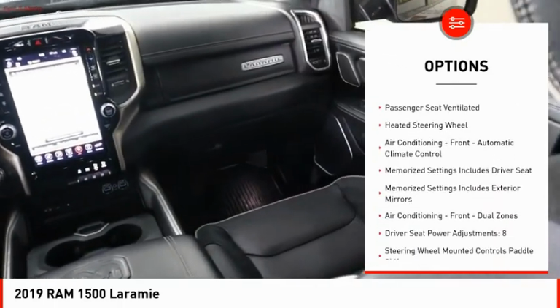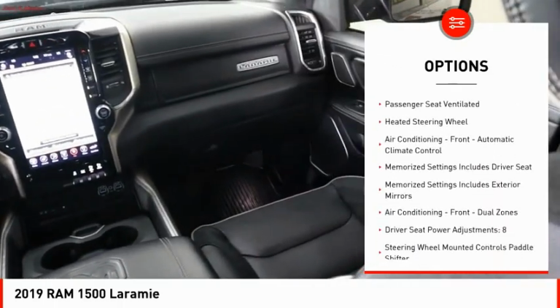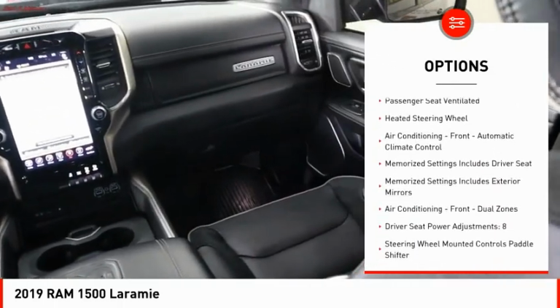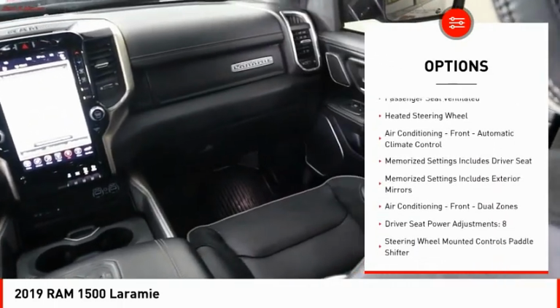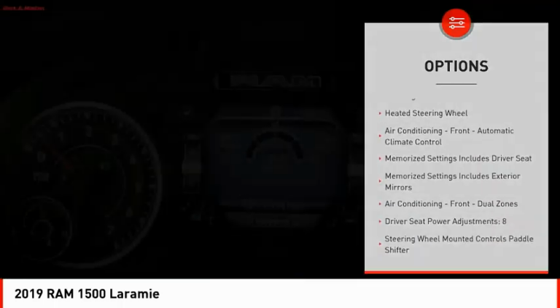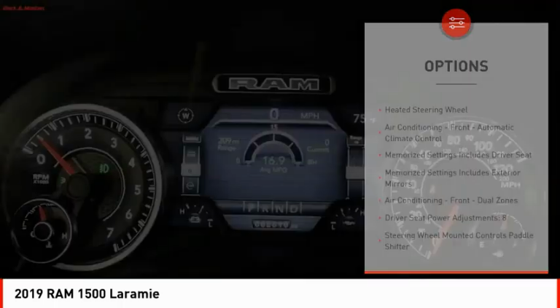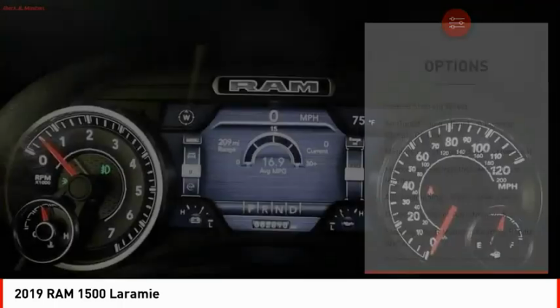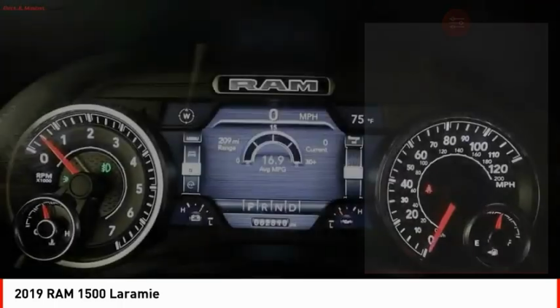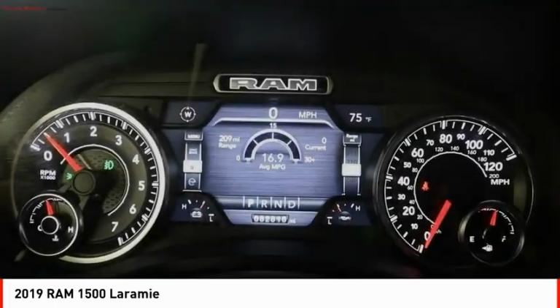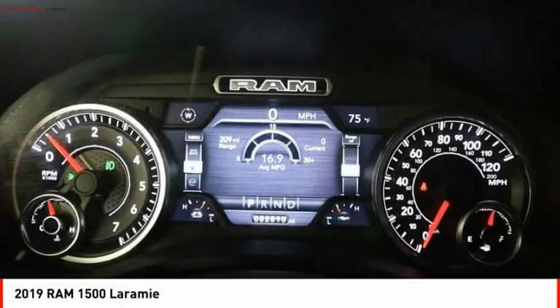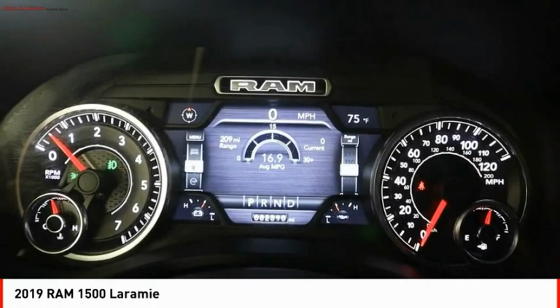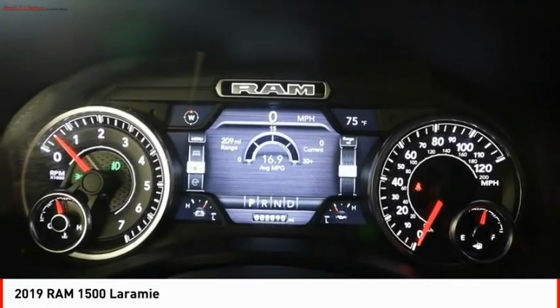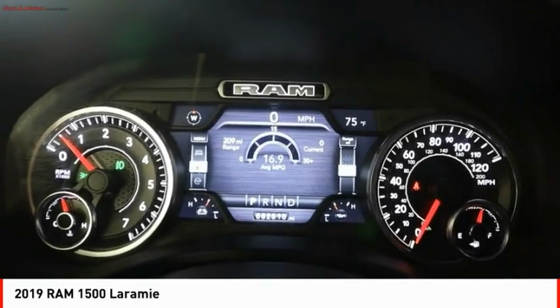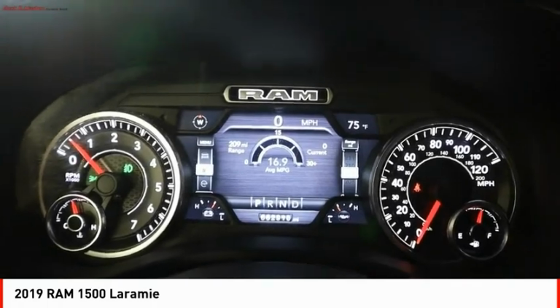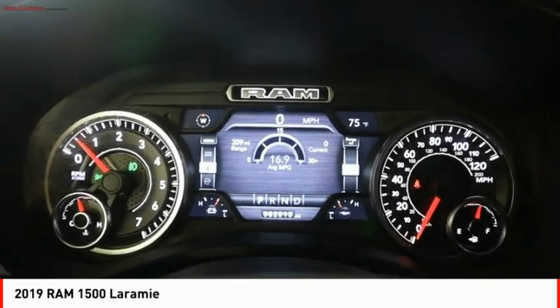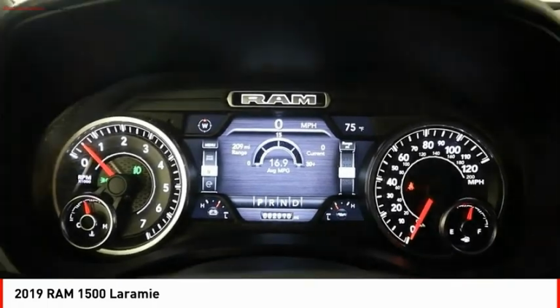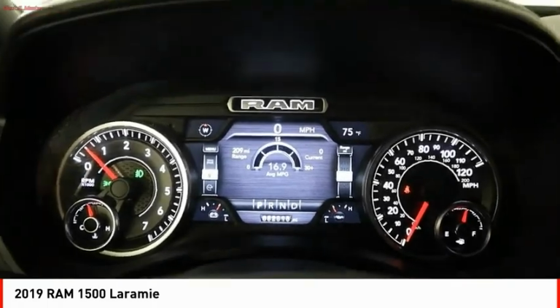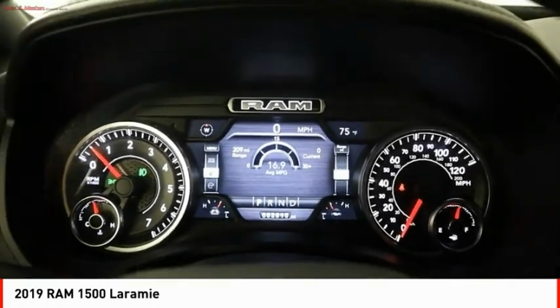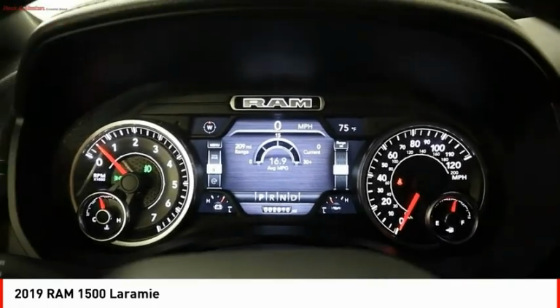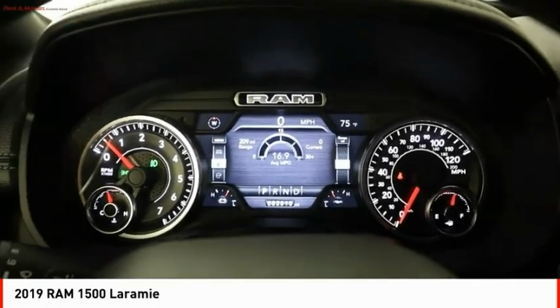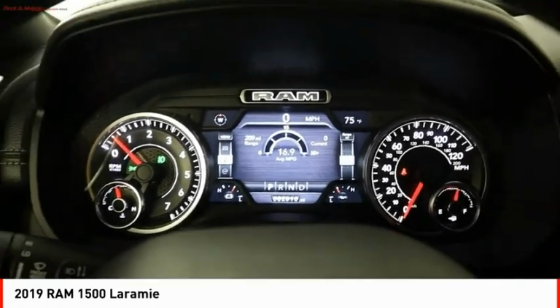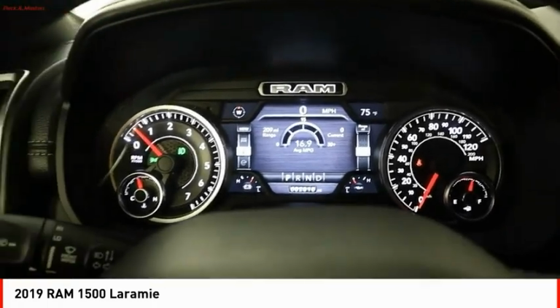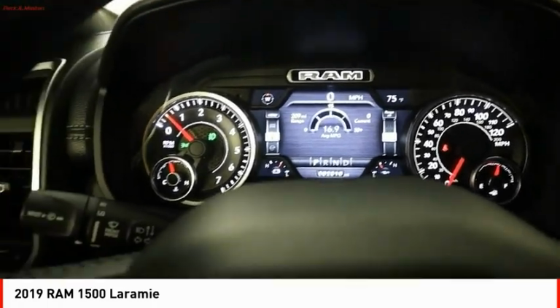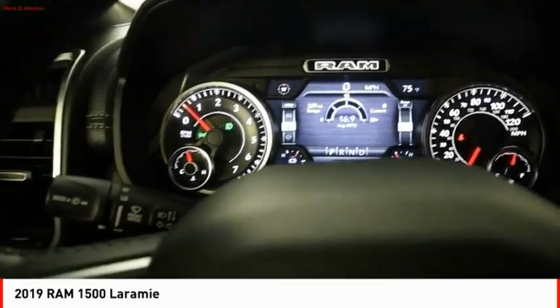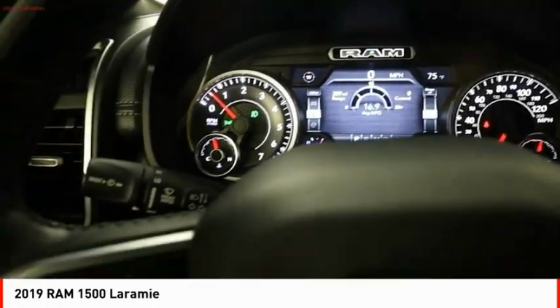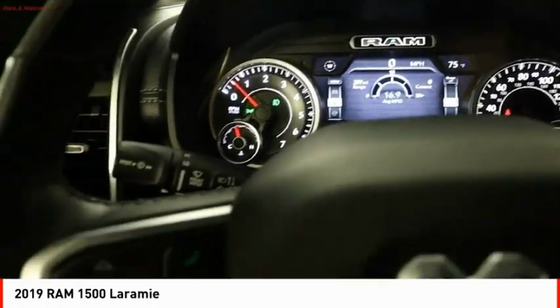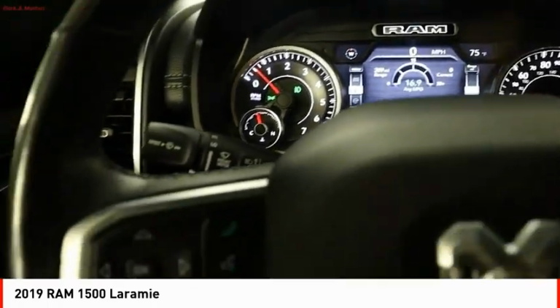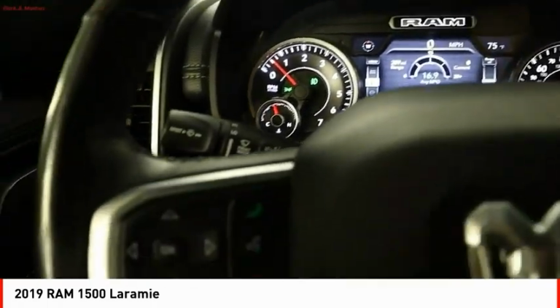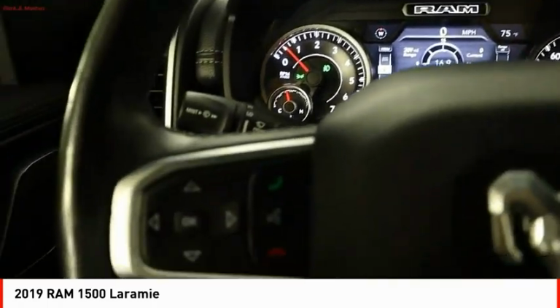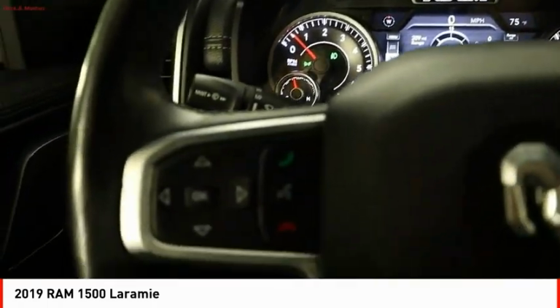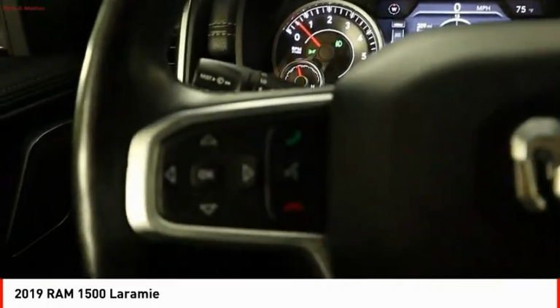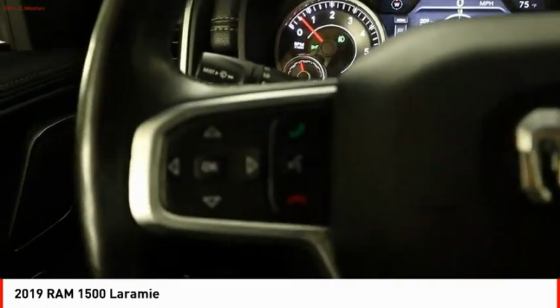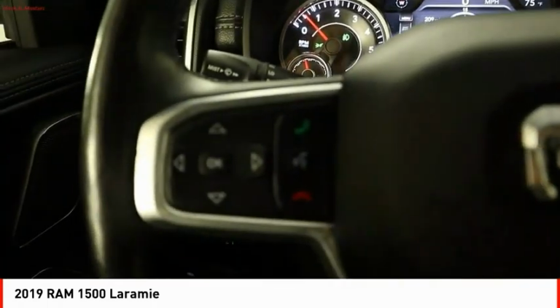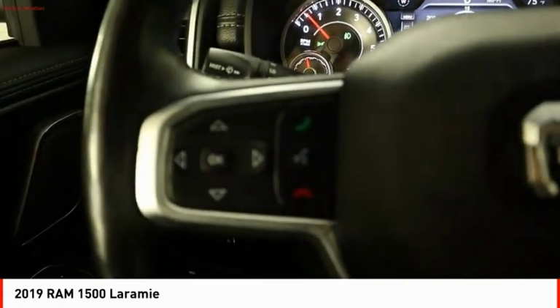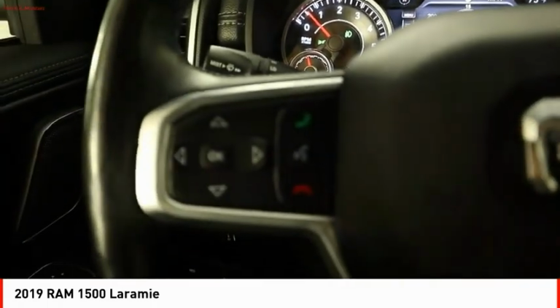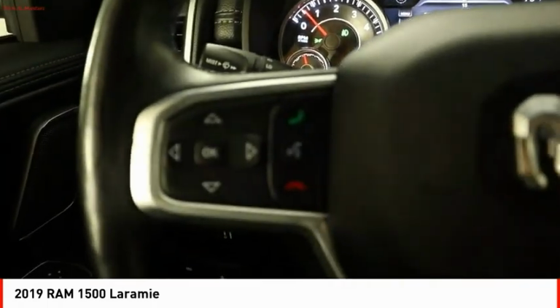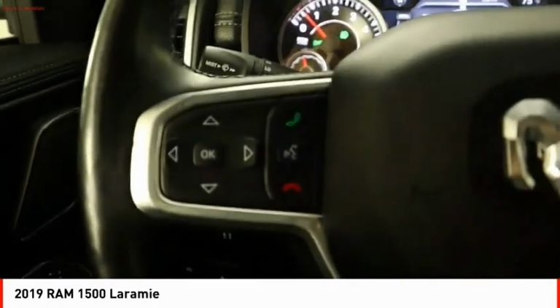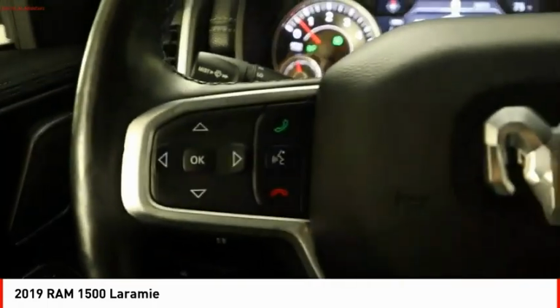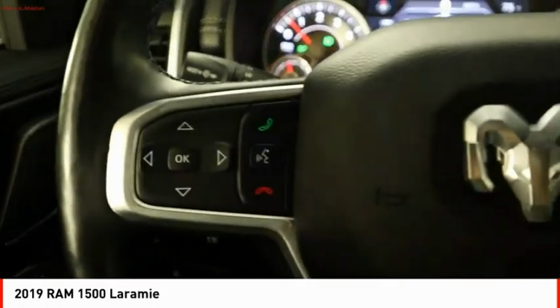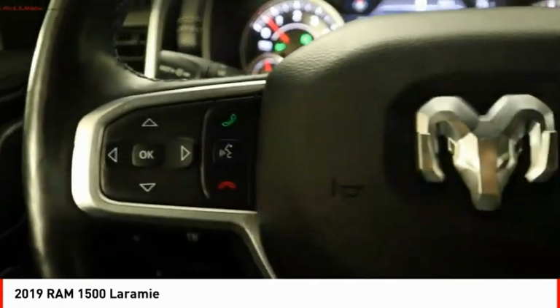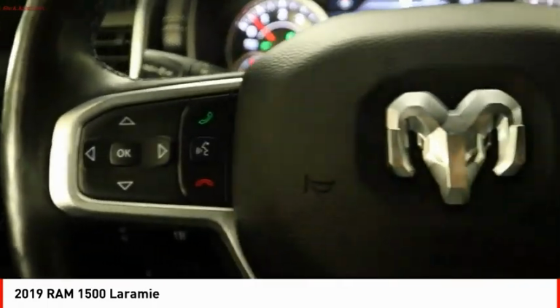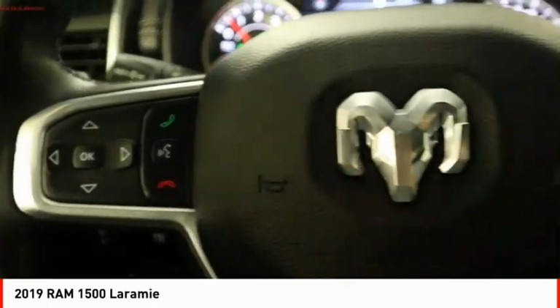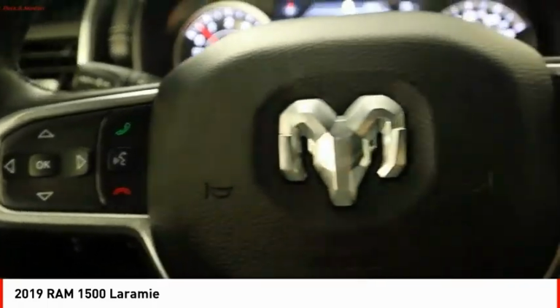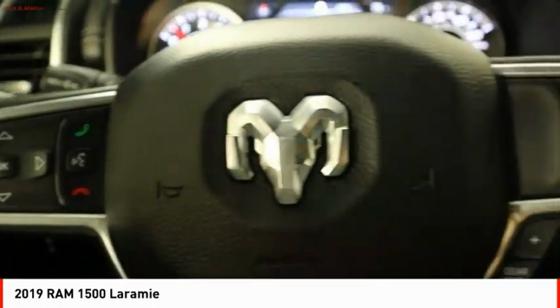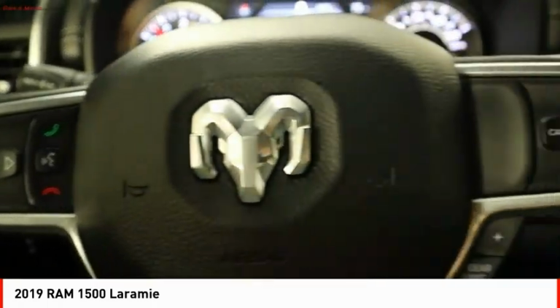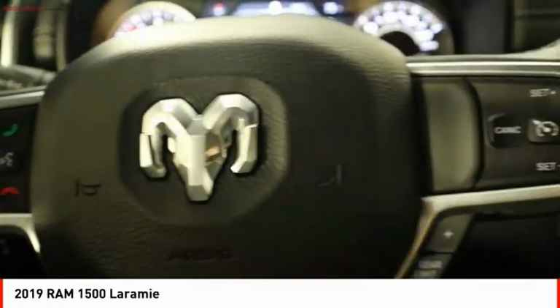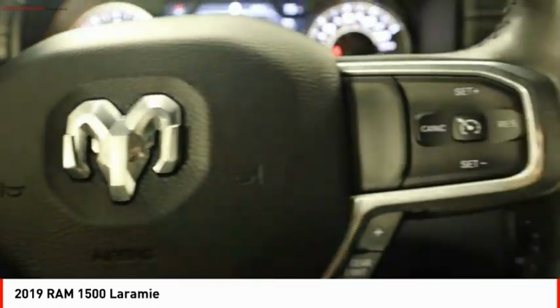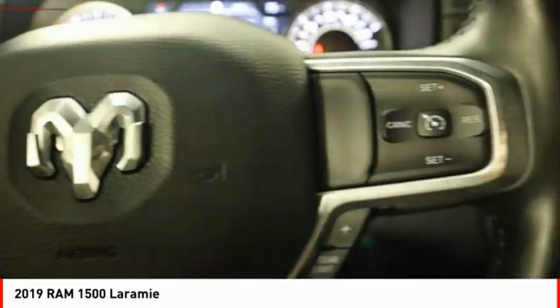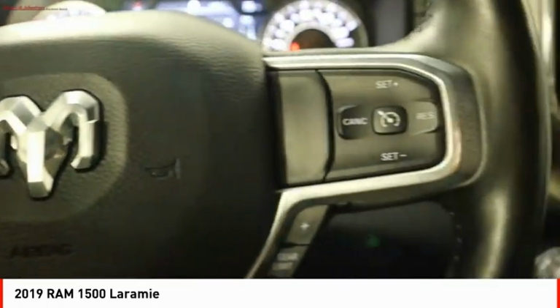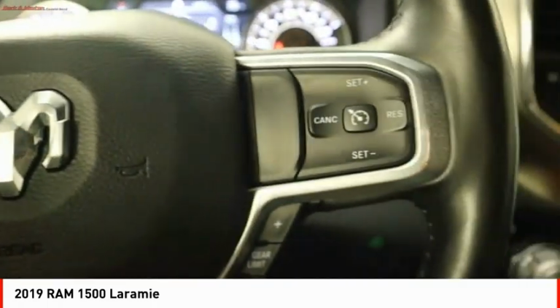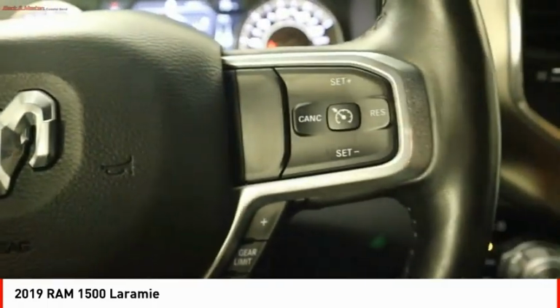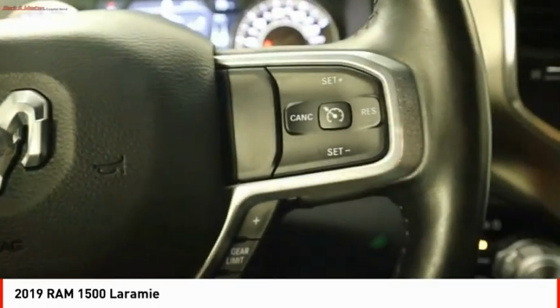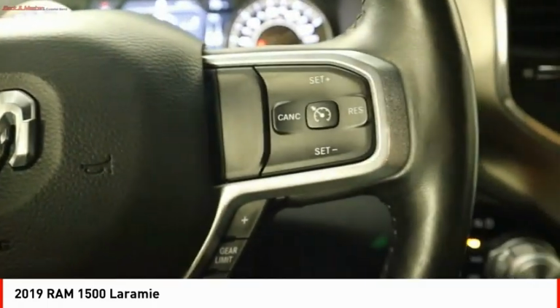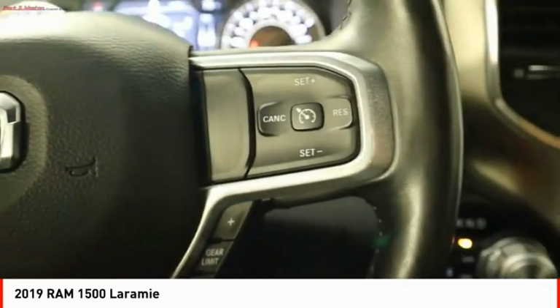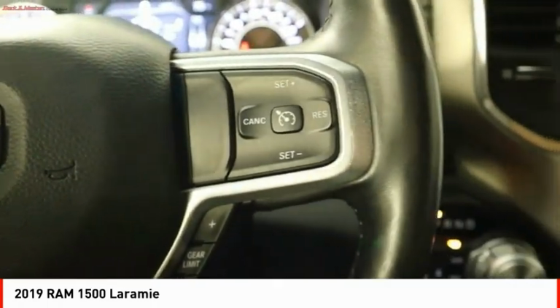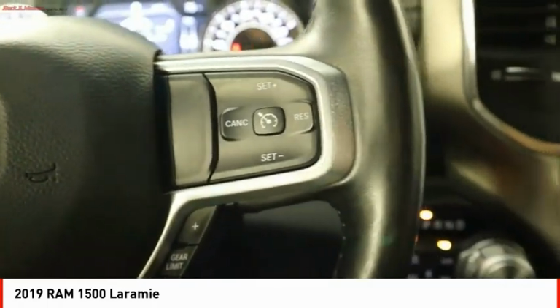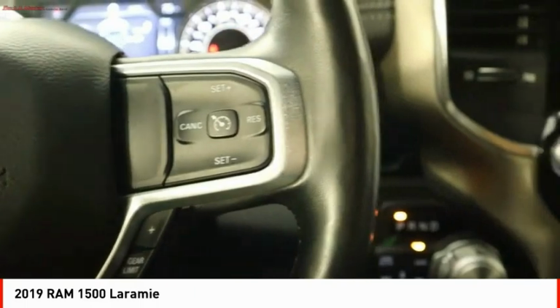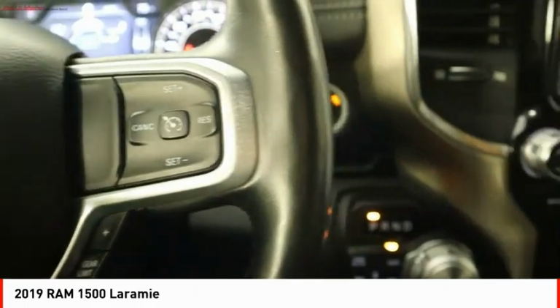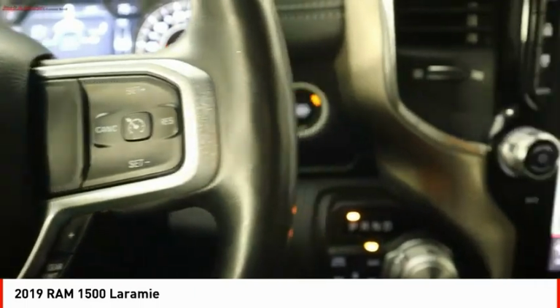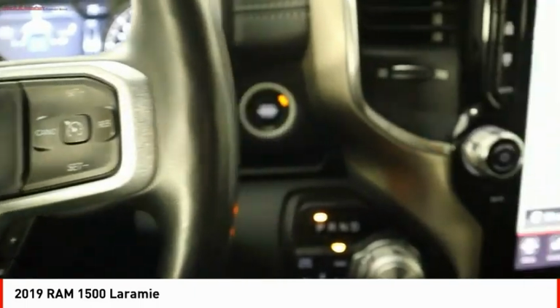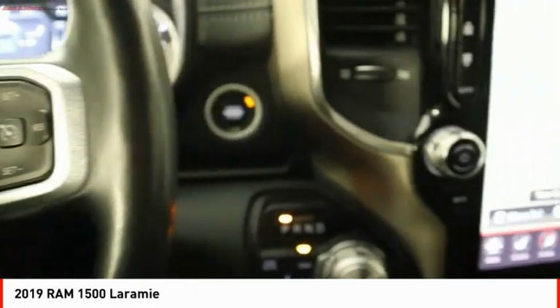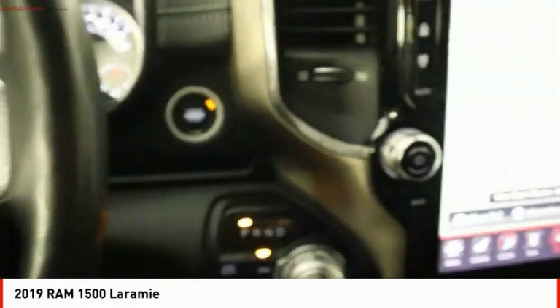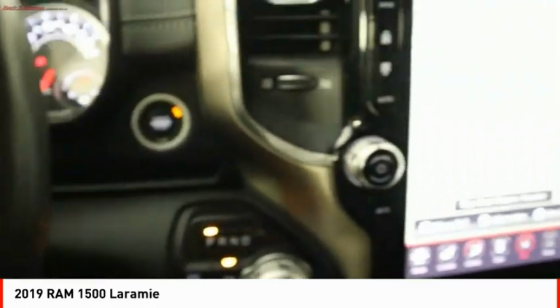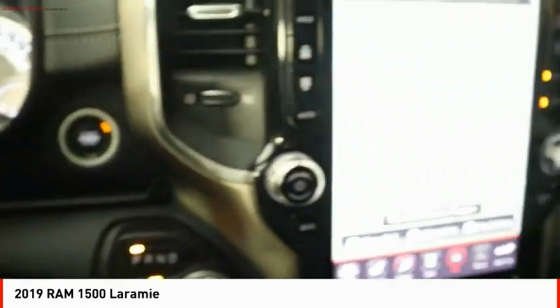Stability control, roll stability control, front suspension type strut, auxiliary transmission fluid cooler, and braking assist.